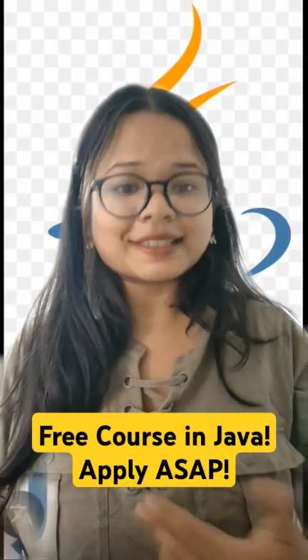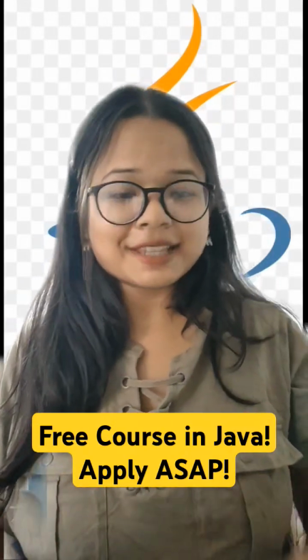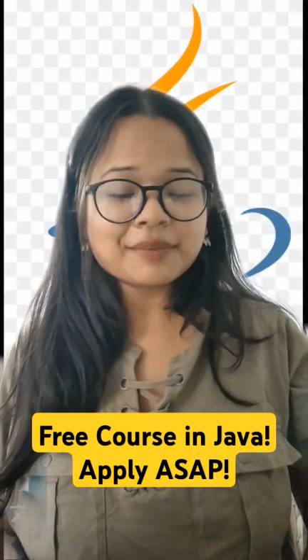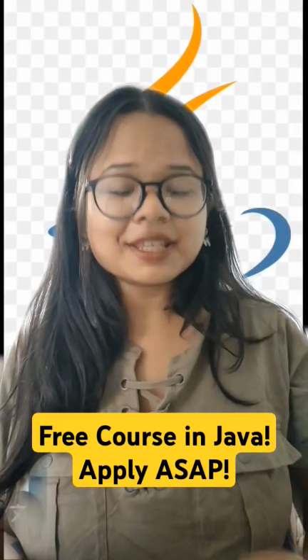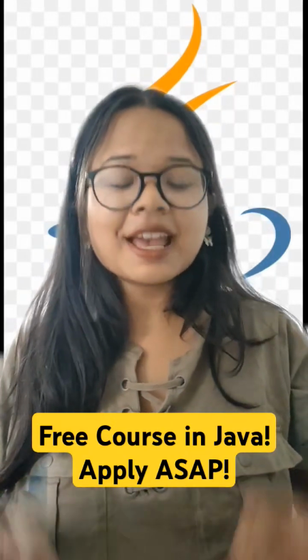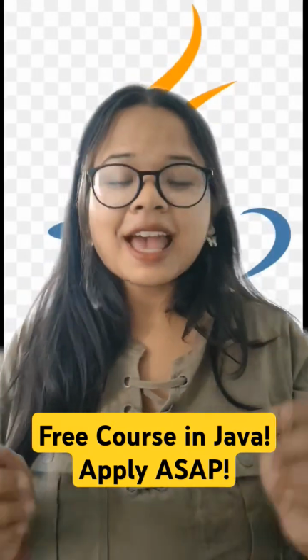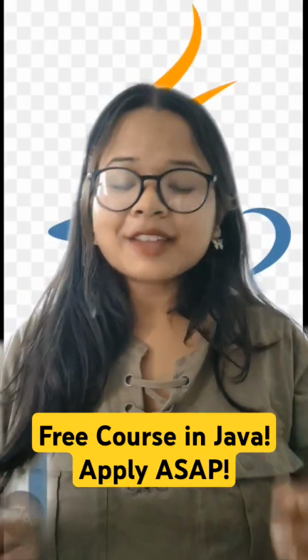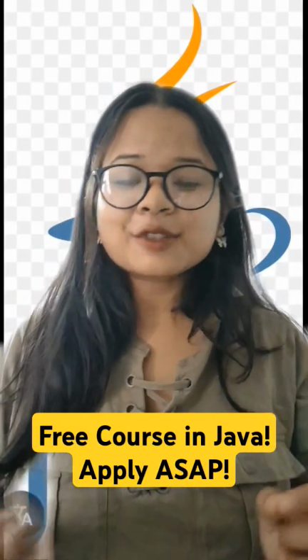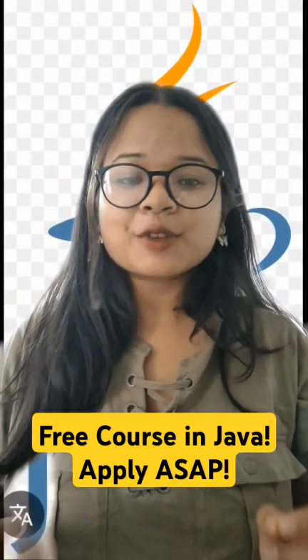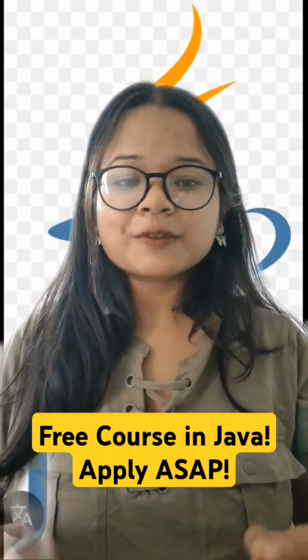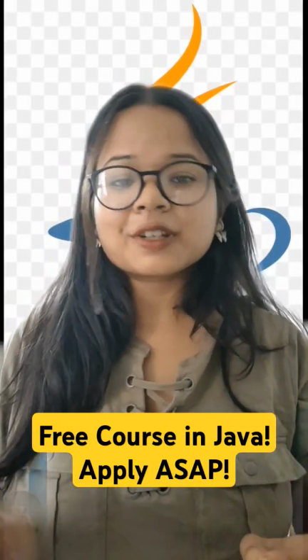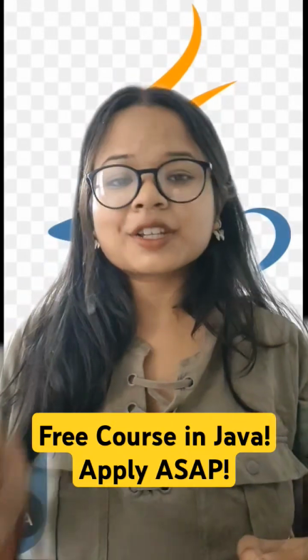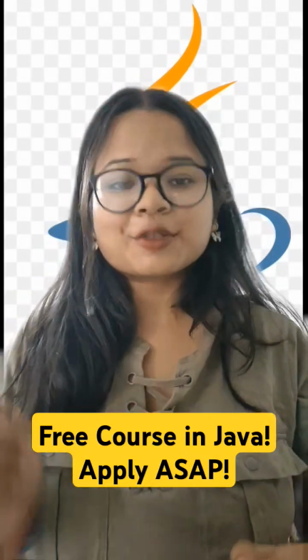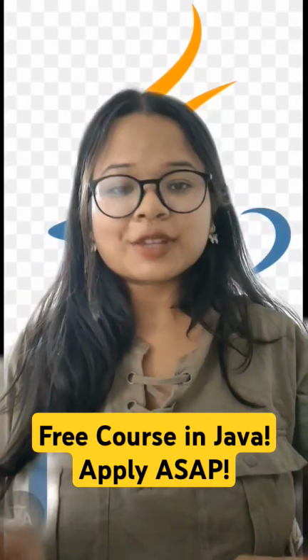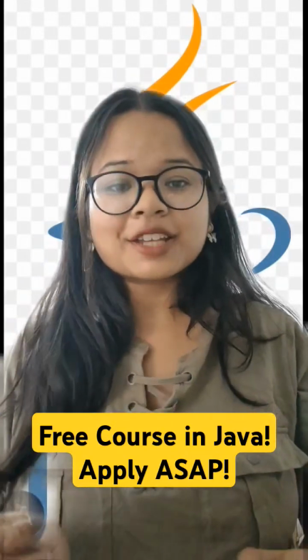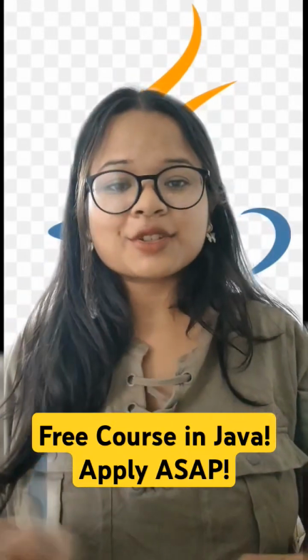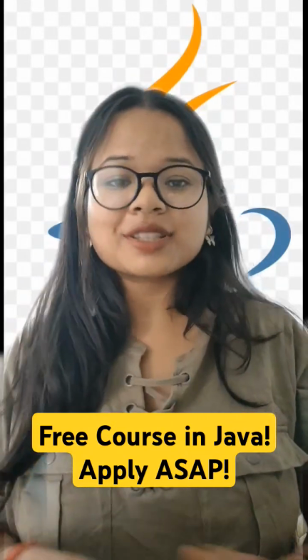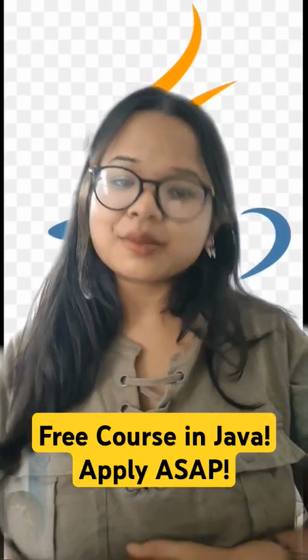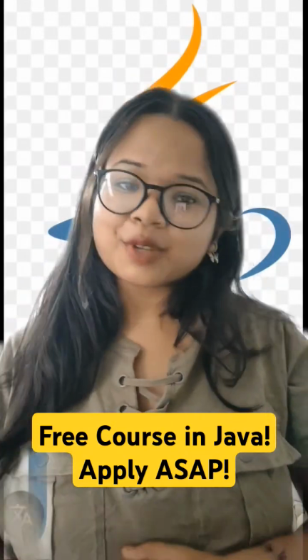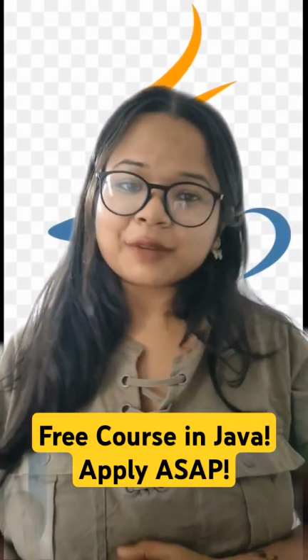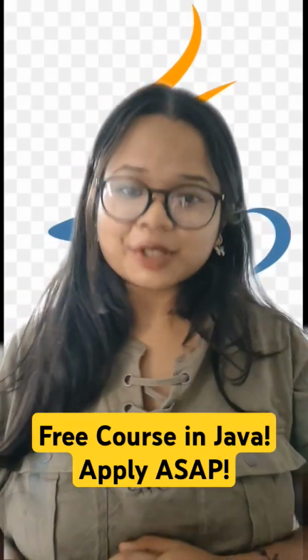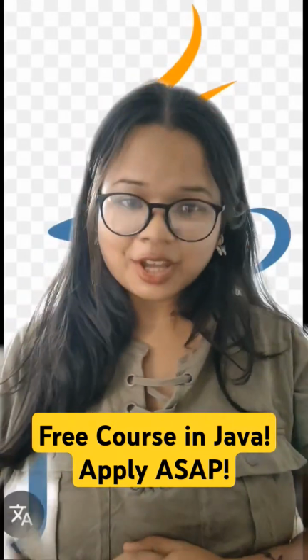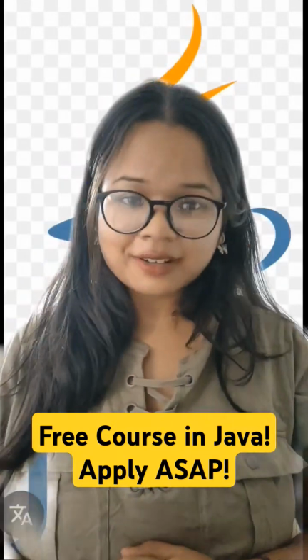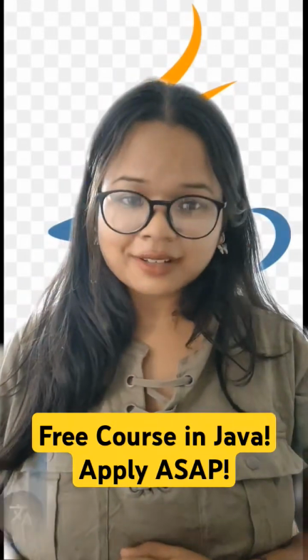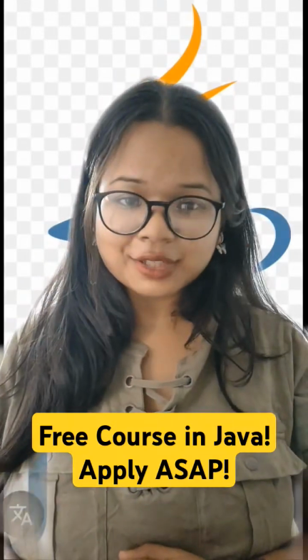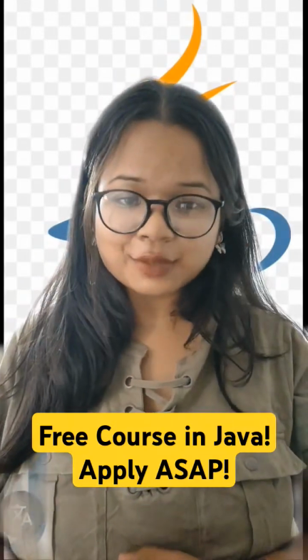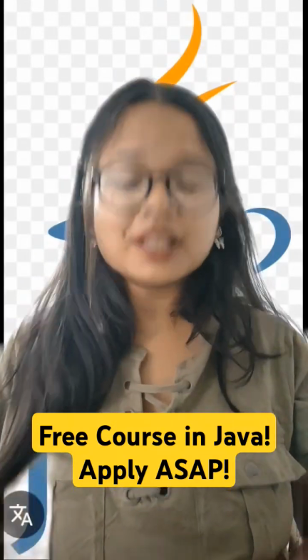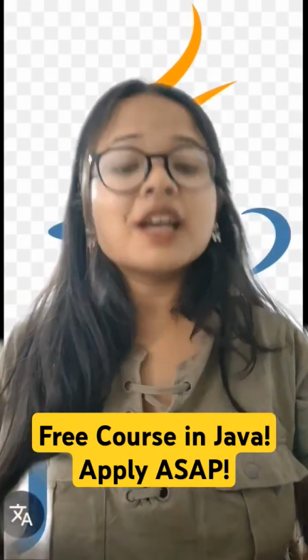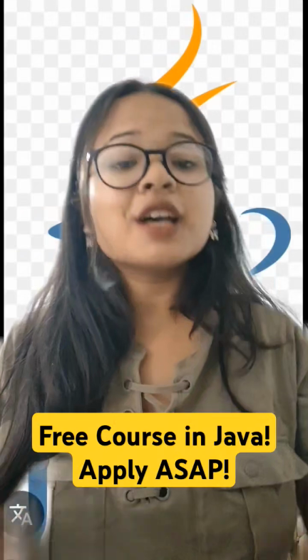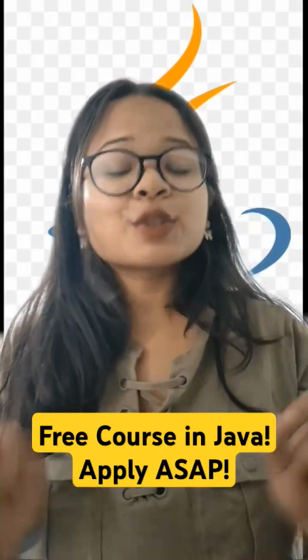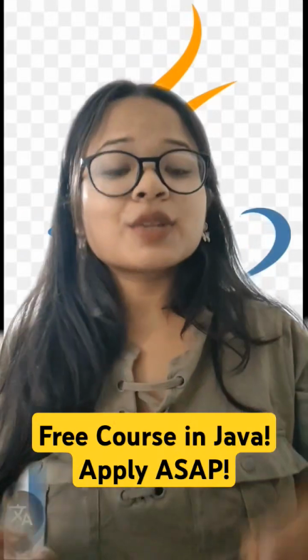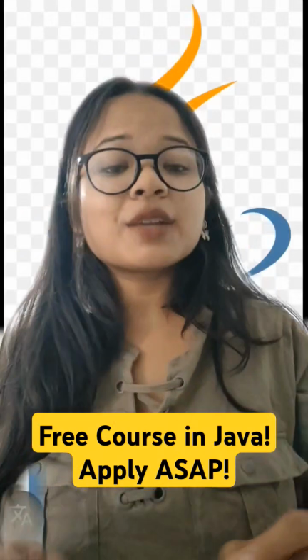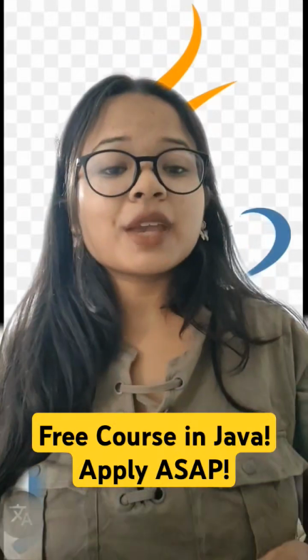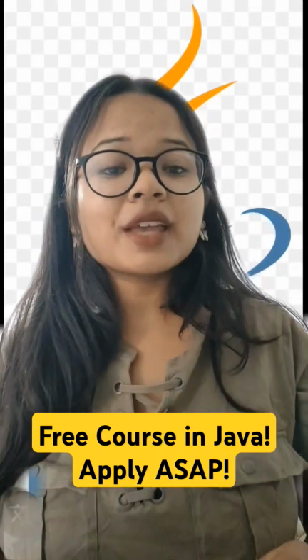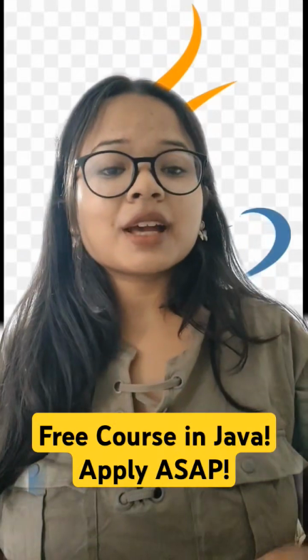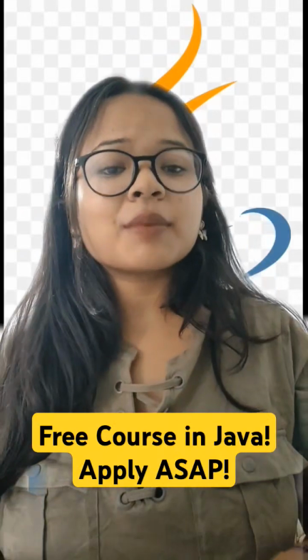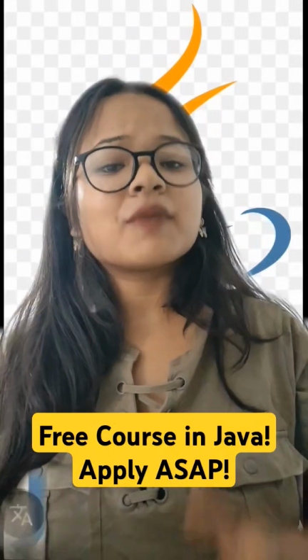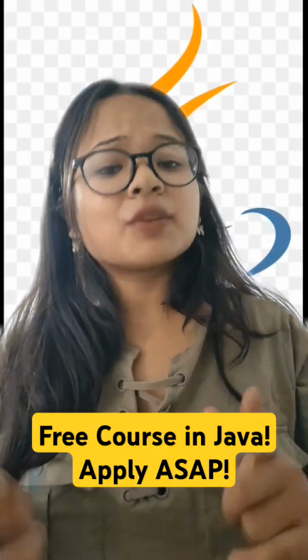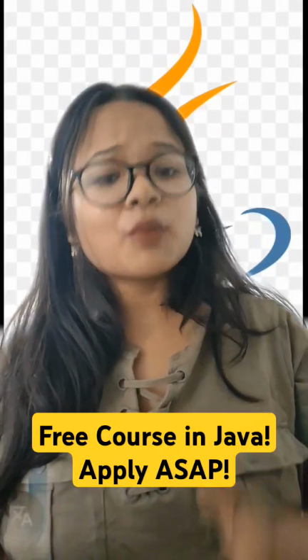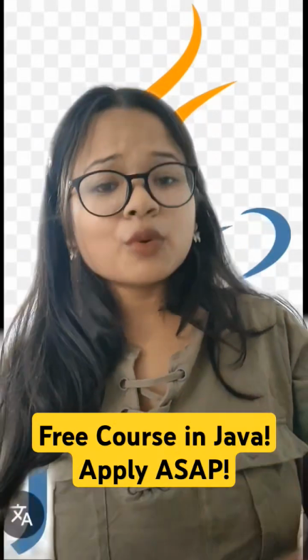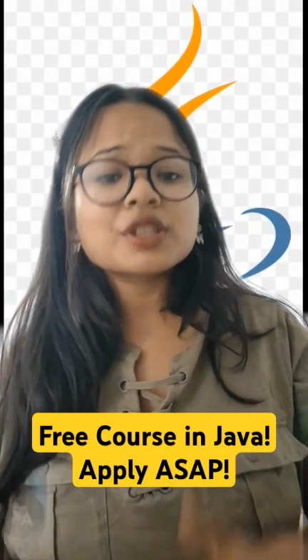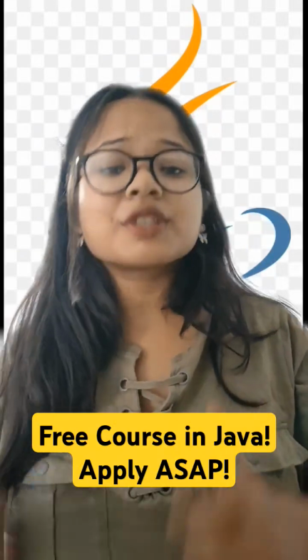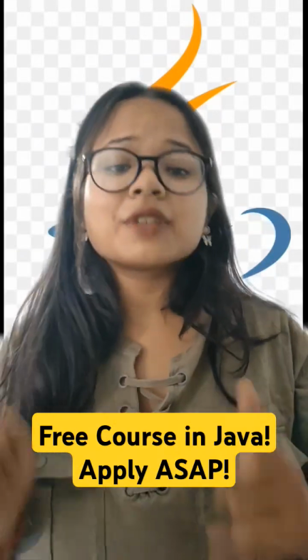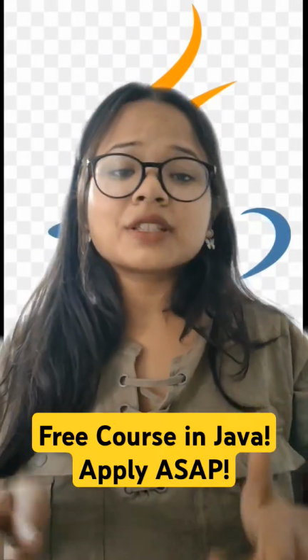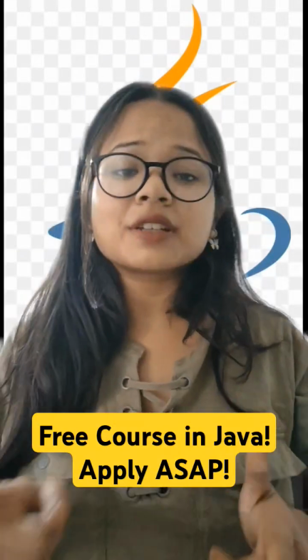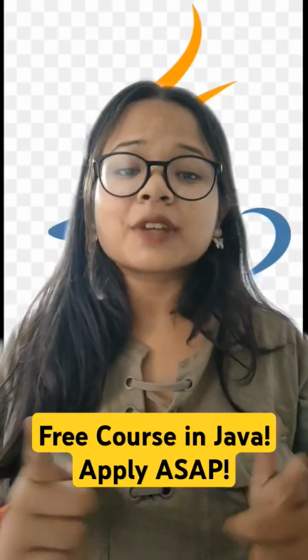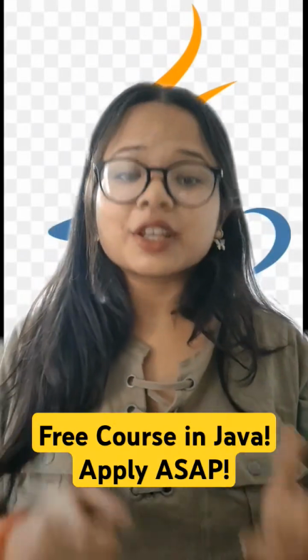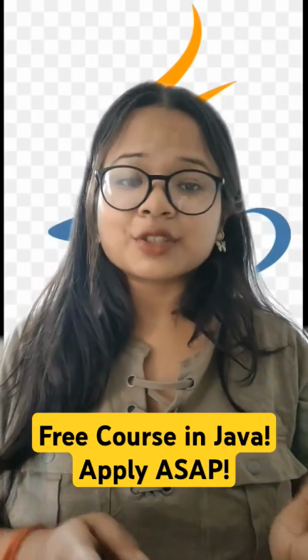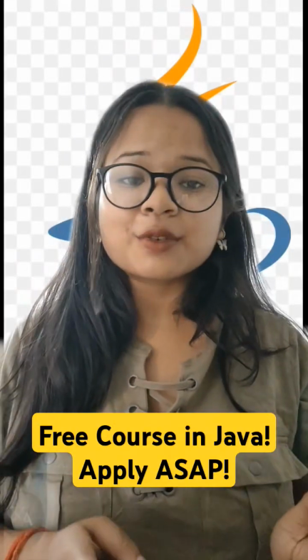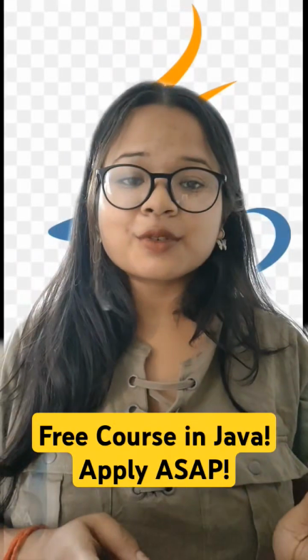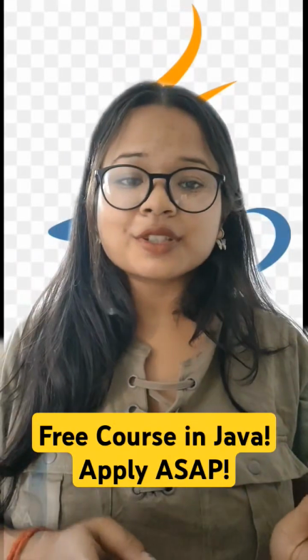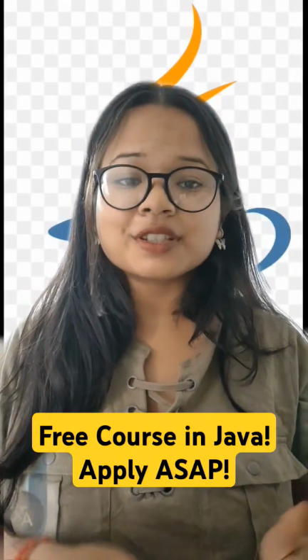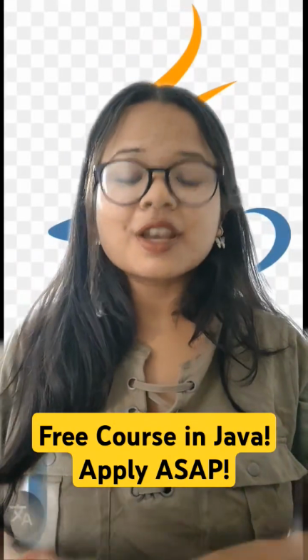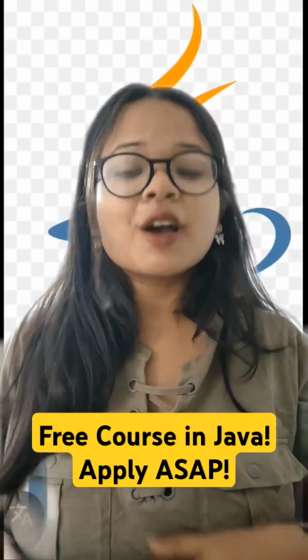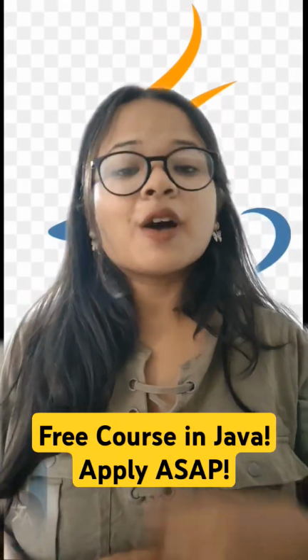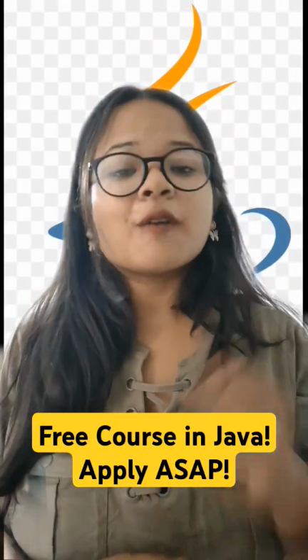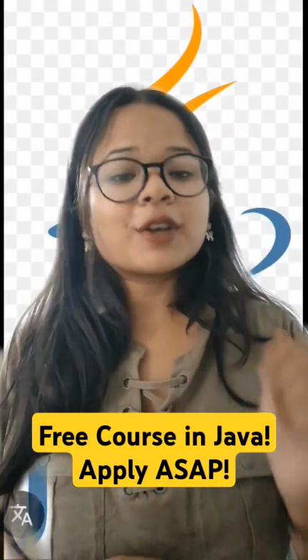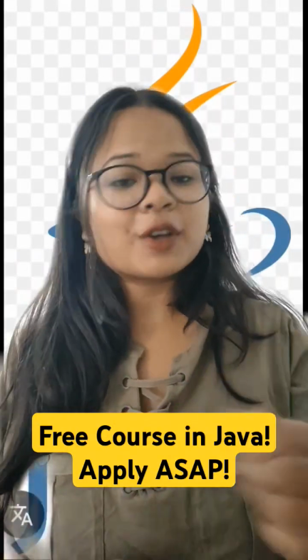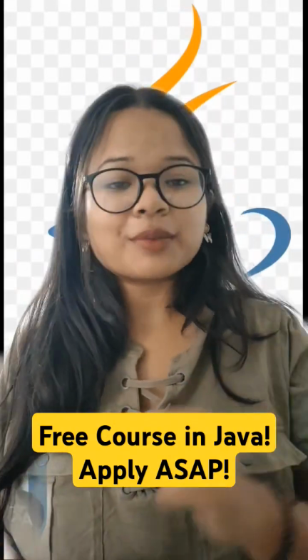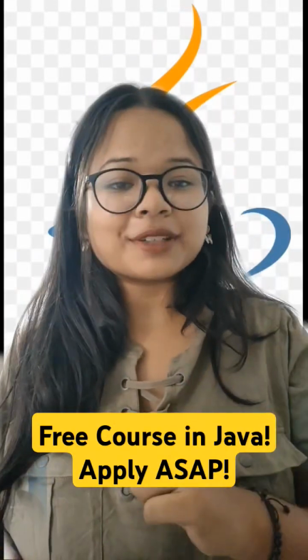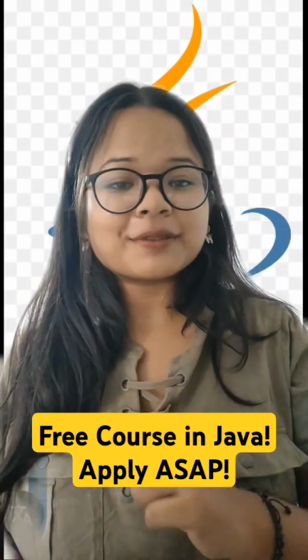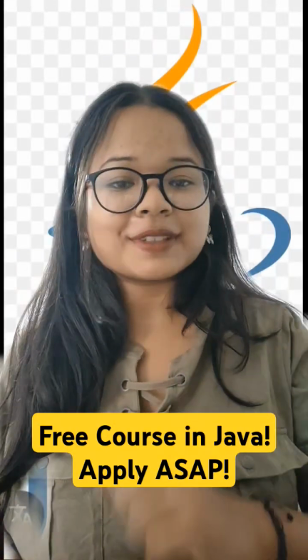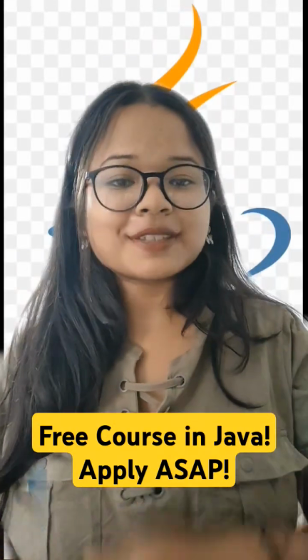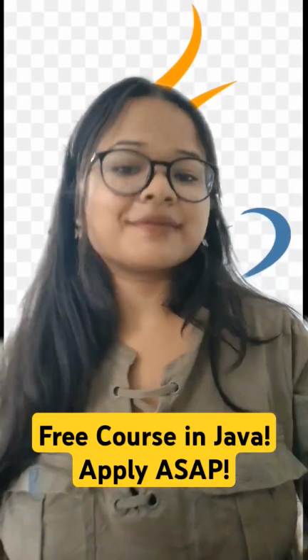Follow the easy steps and do not forget to like, share, and subscribe to our channel so that we can bring you more such free certification courses for your benefit.